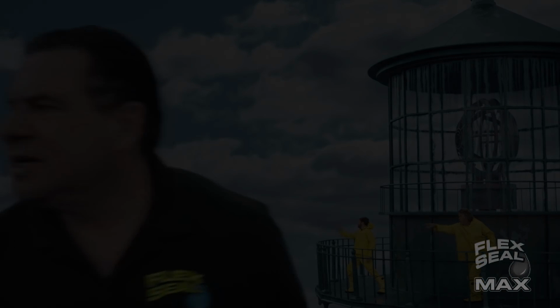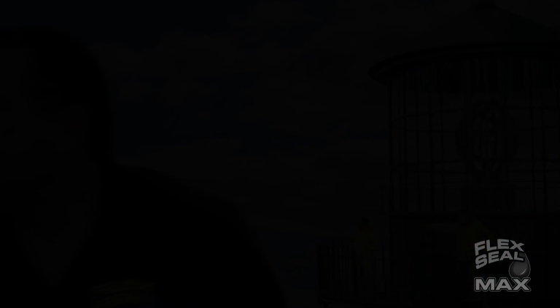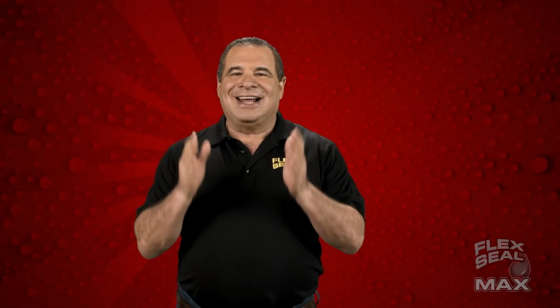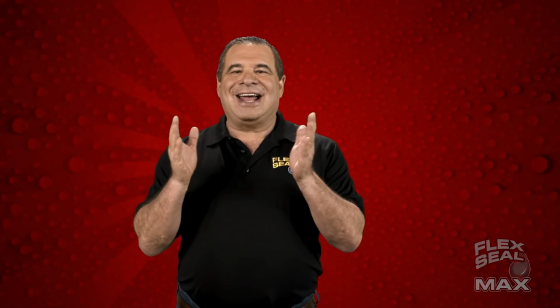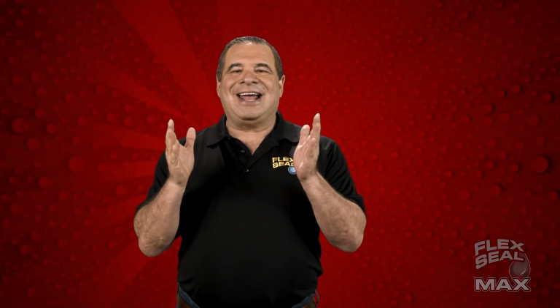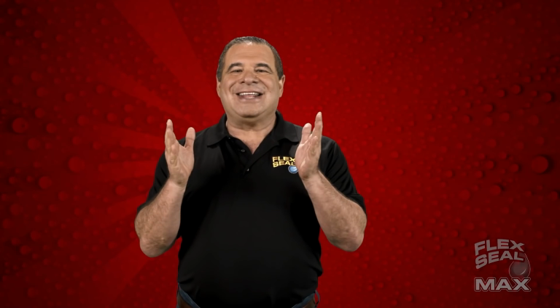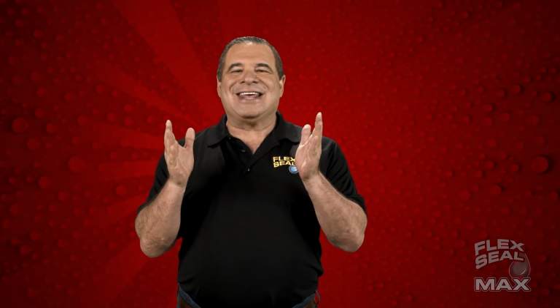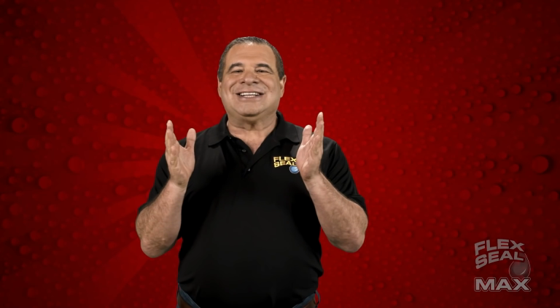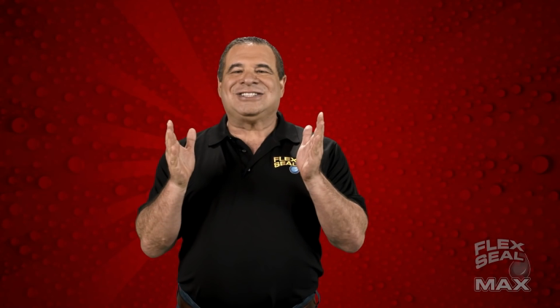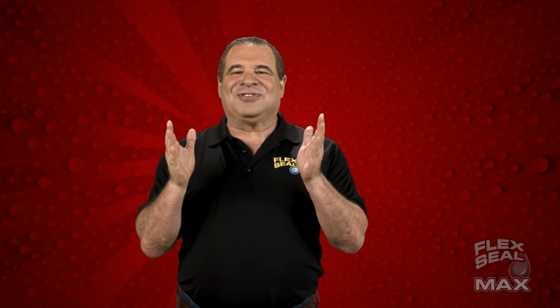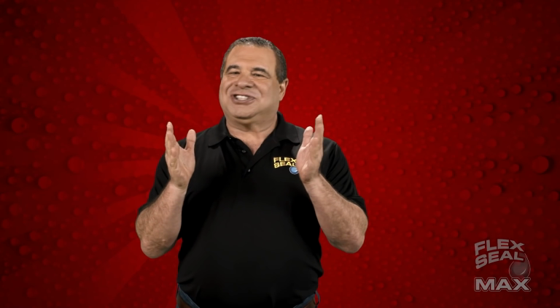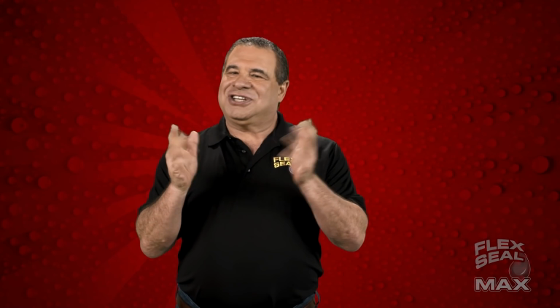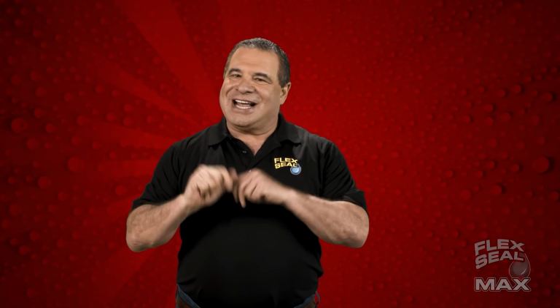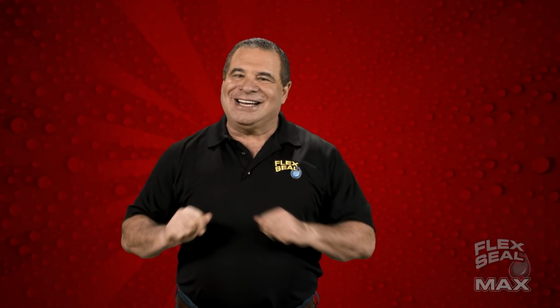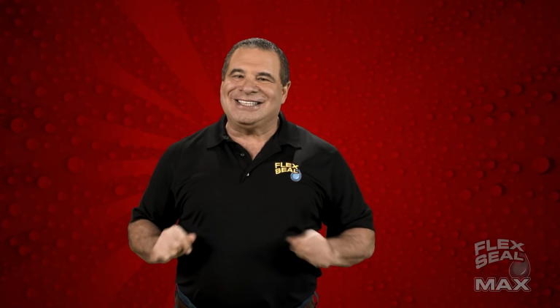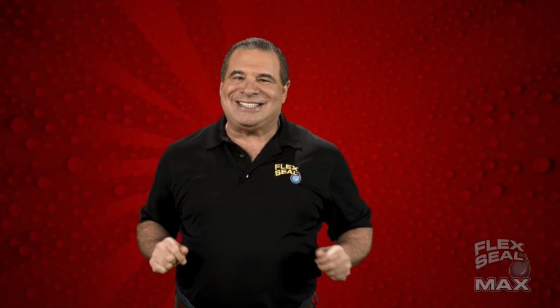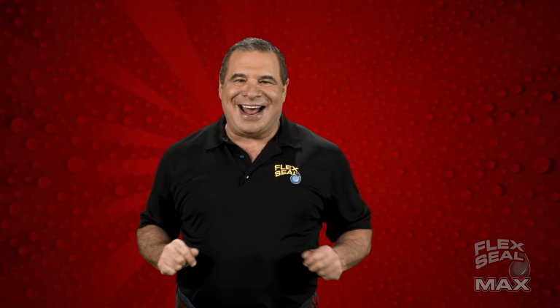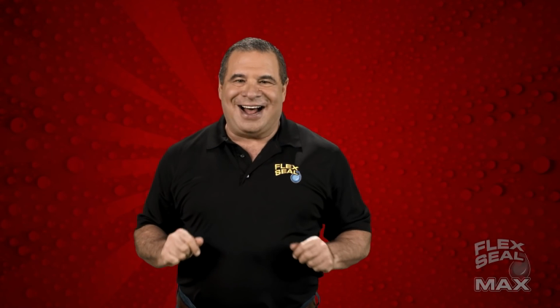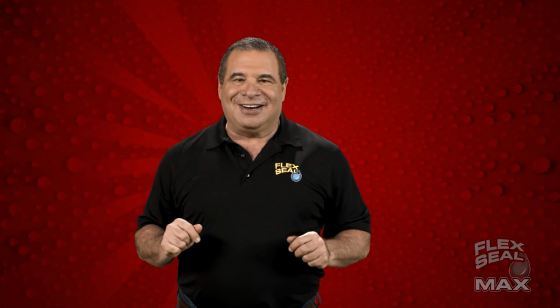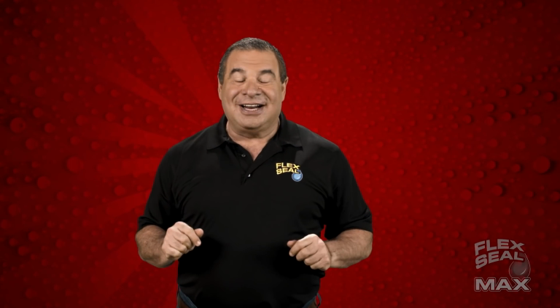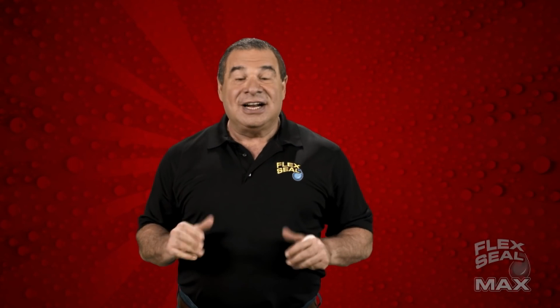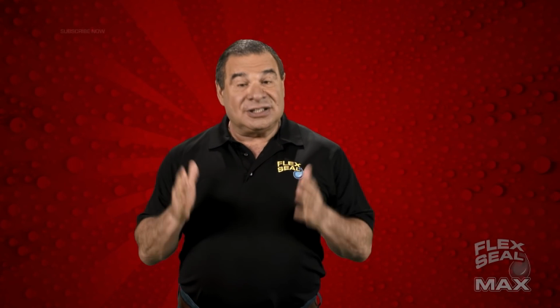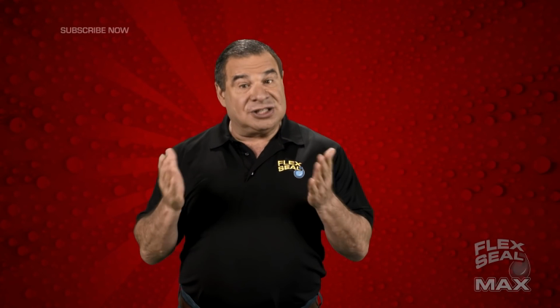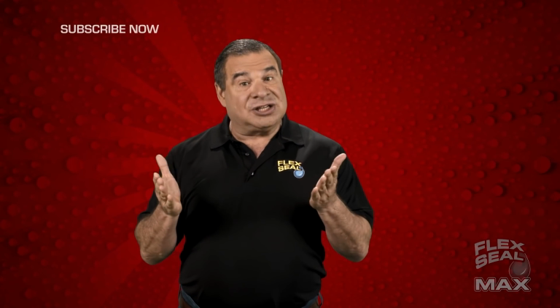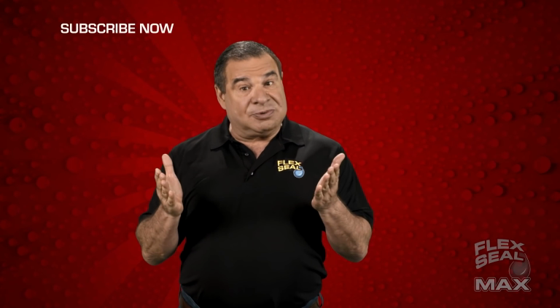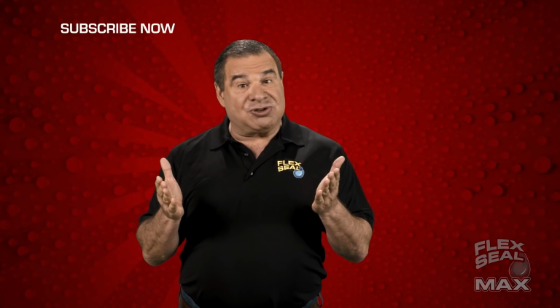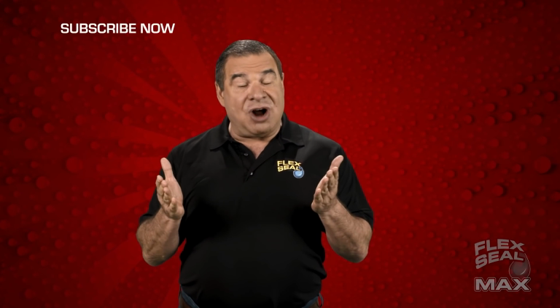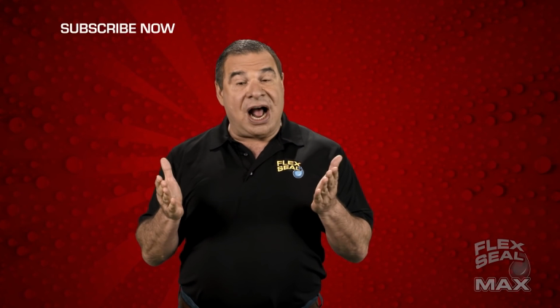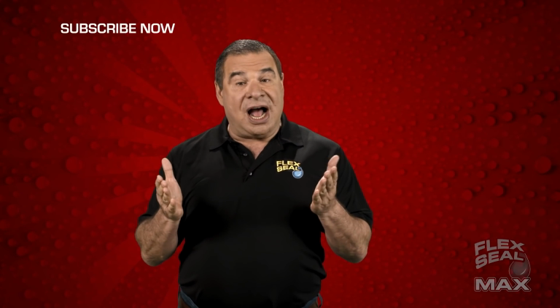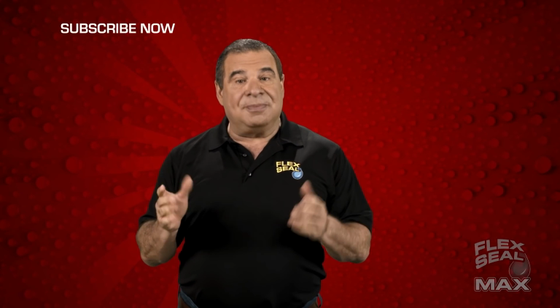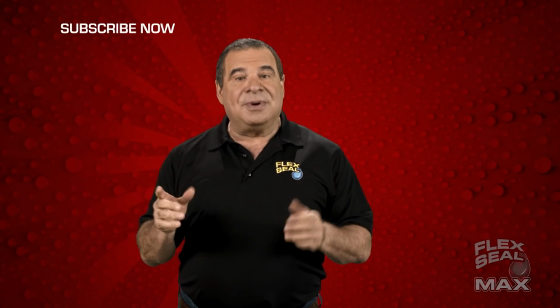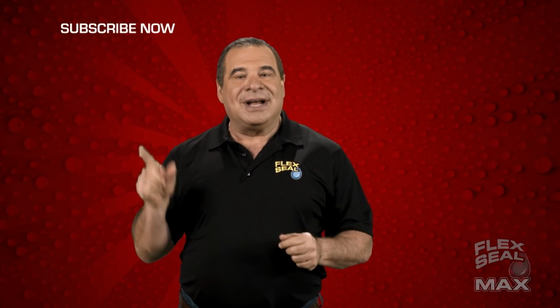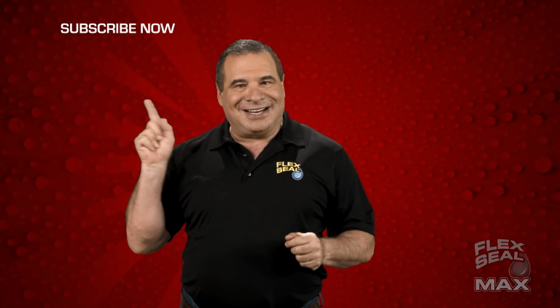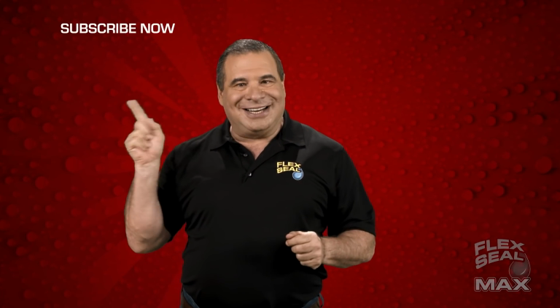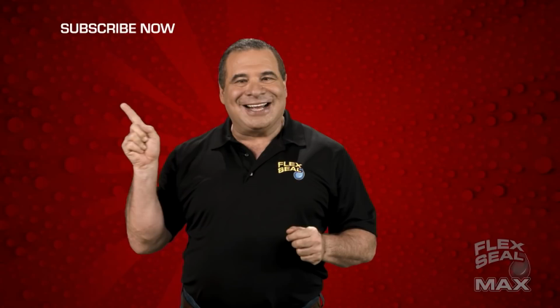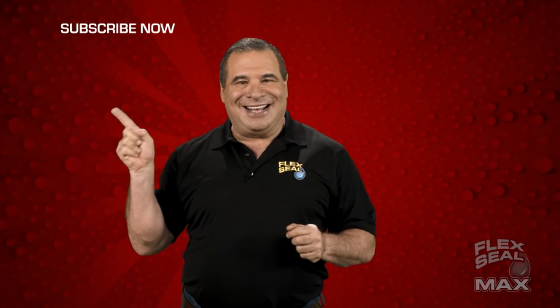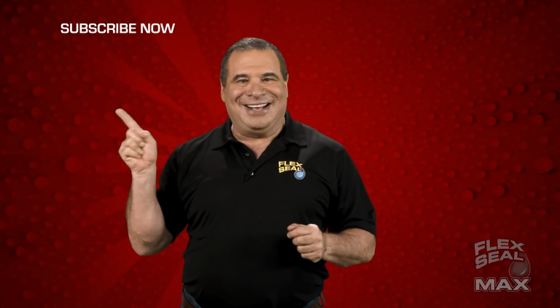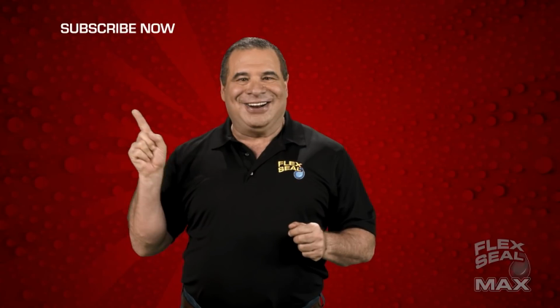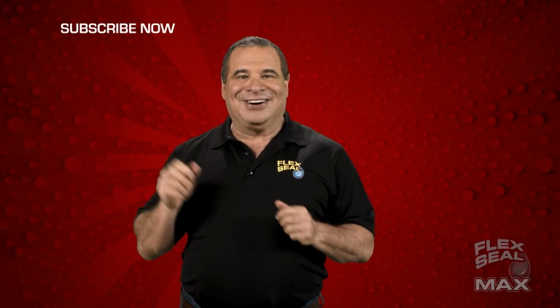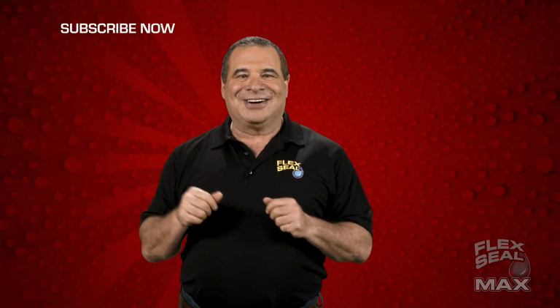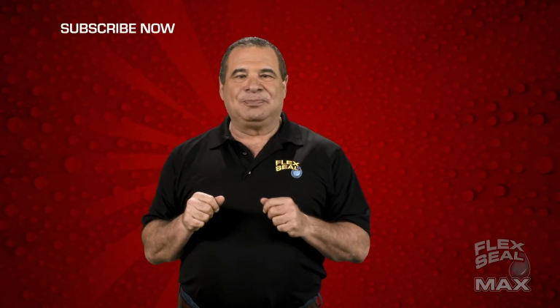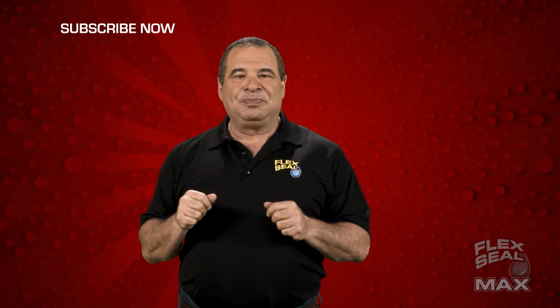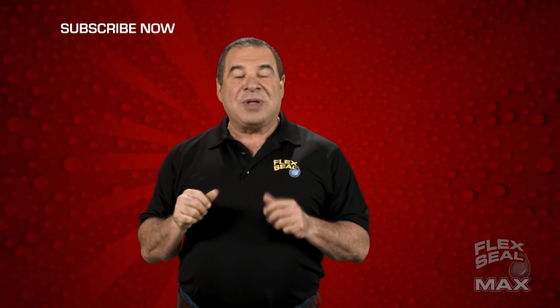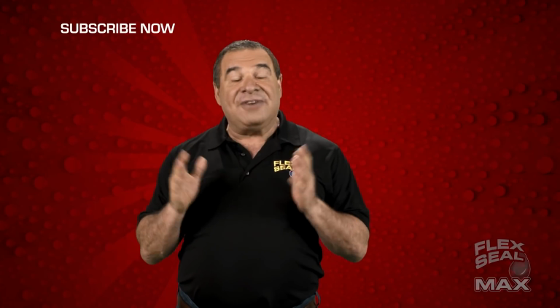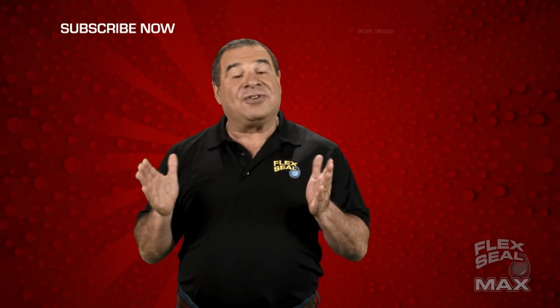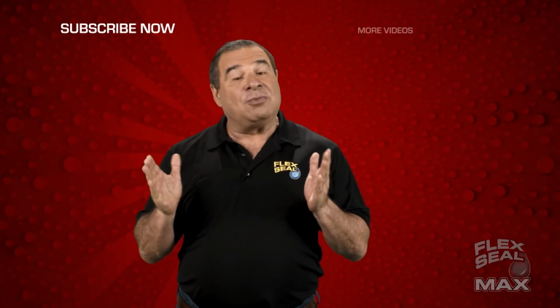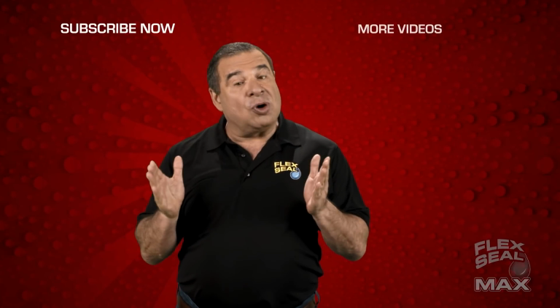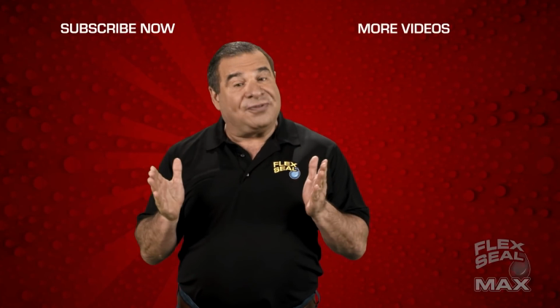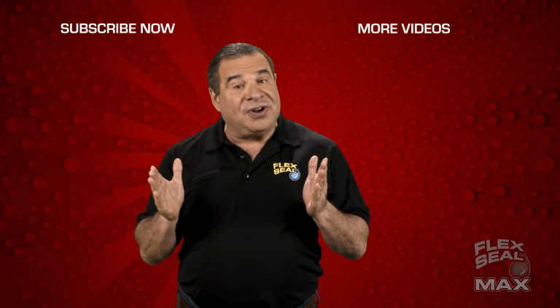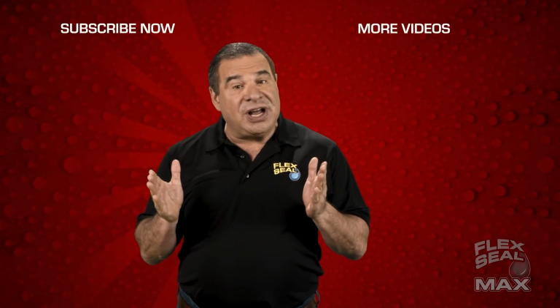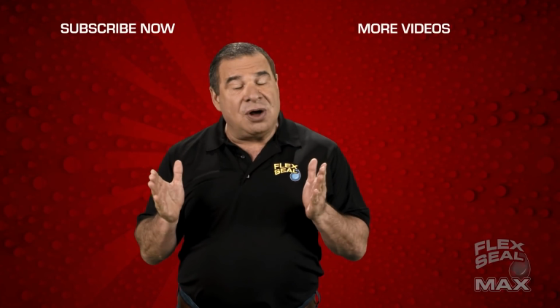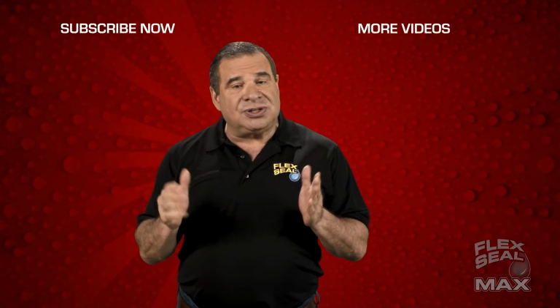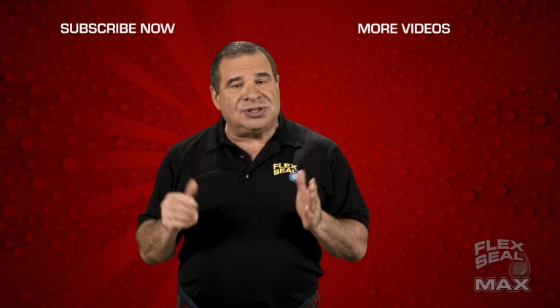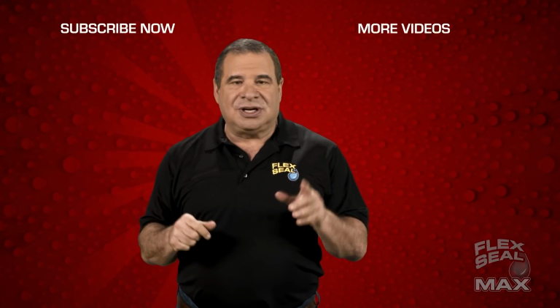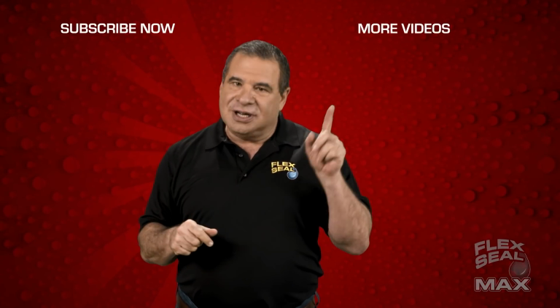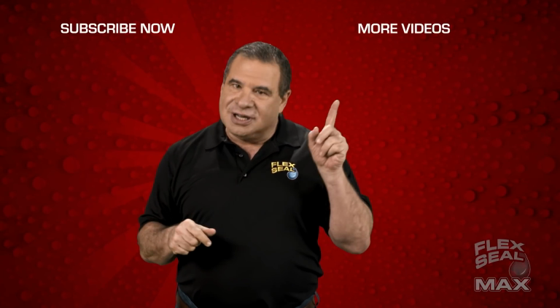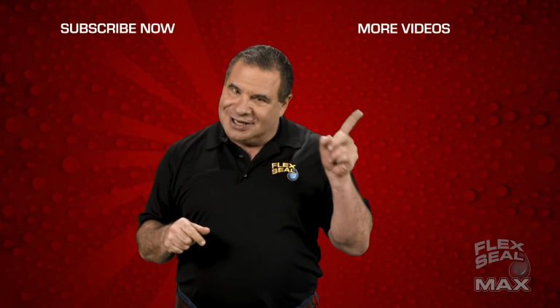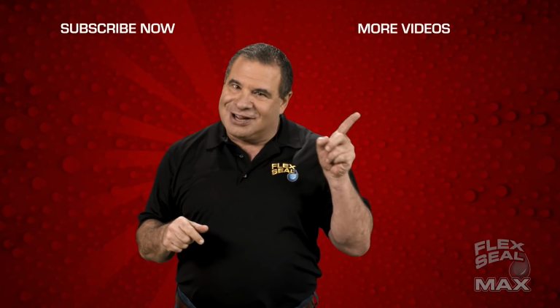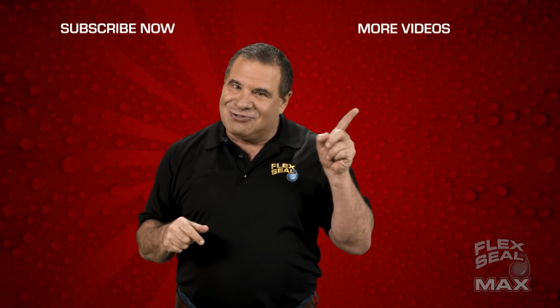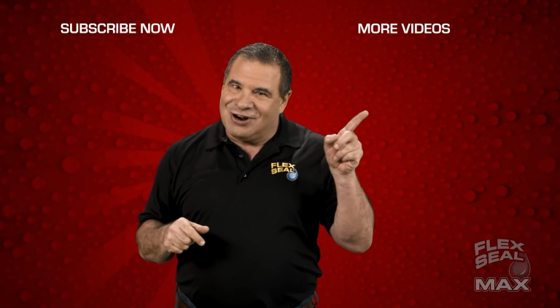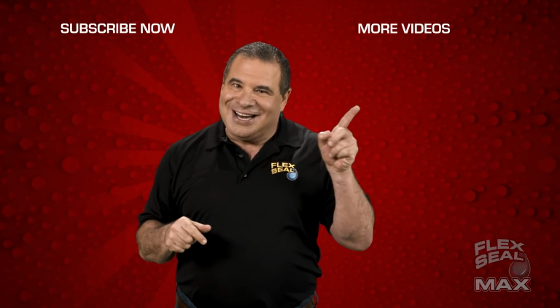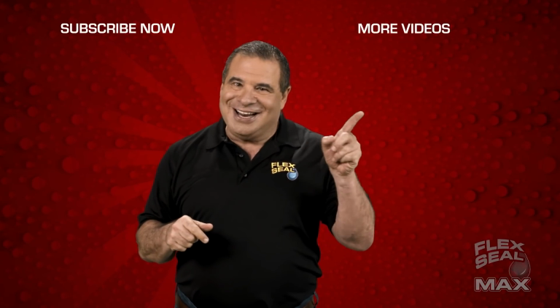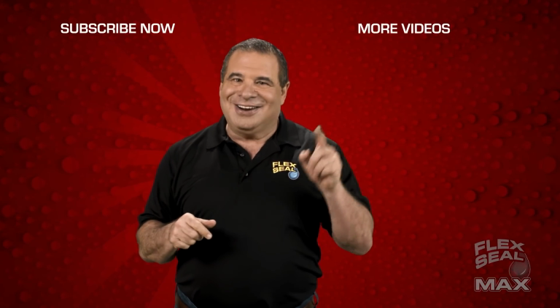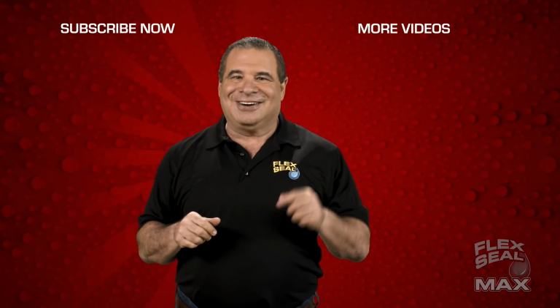Hey, thanks for checking us out. To subscribe, click here. And for more videos, click right here.